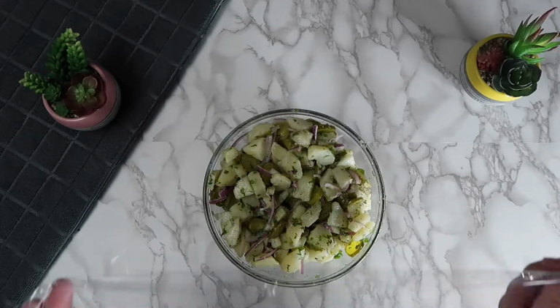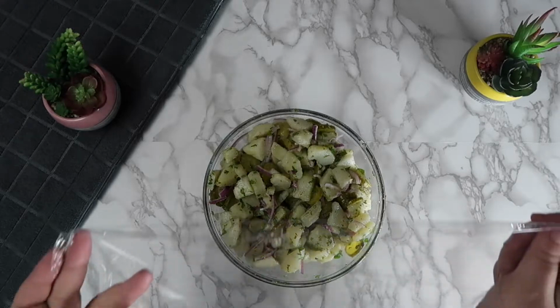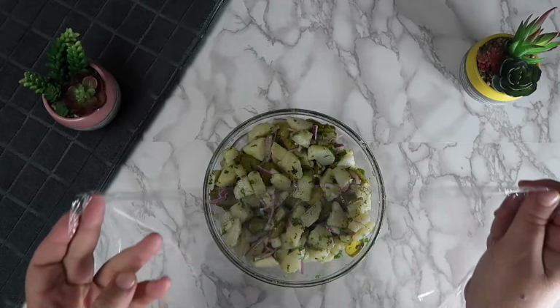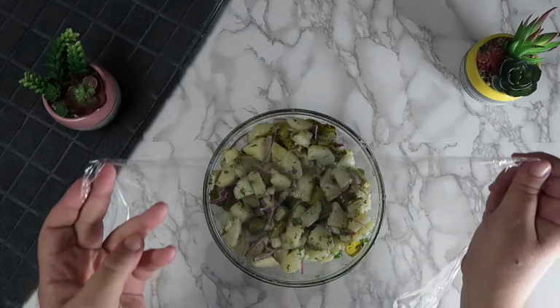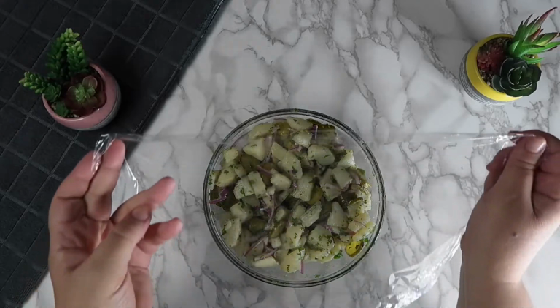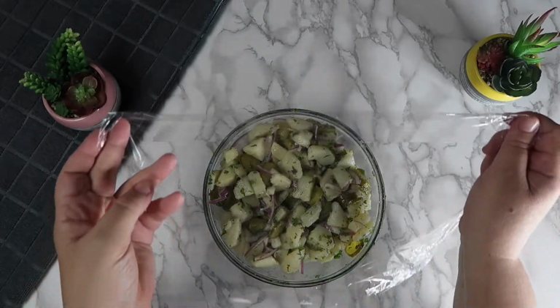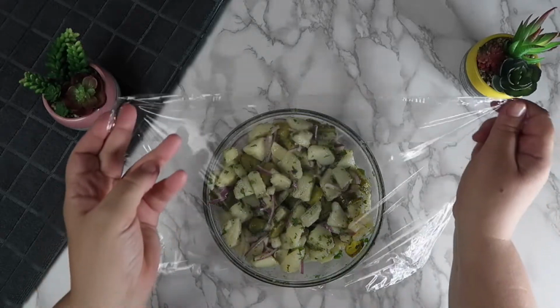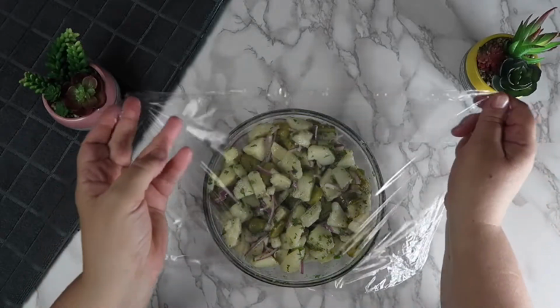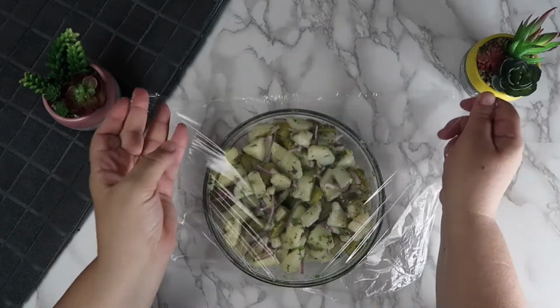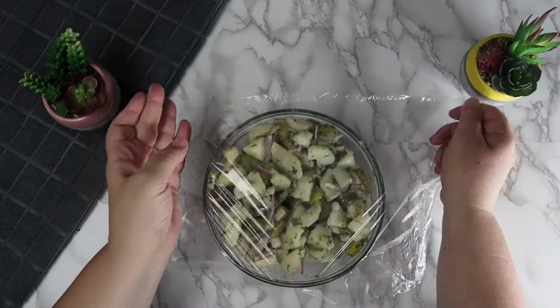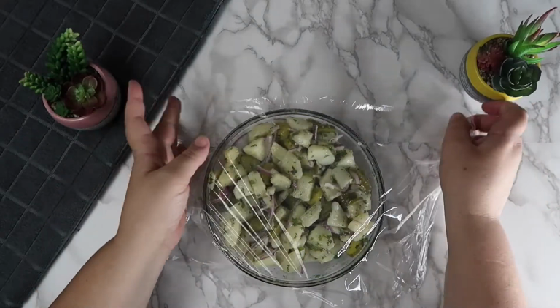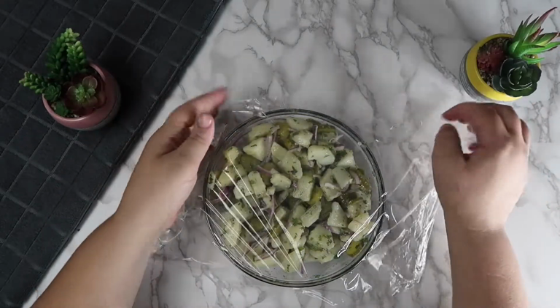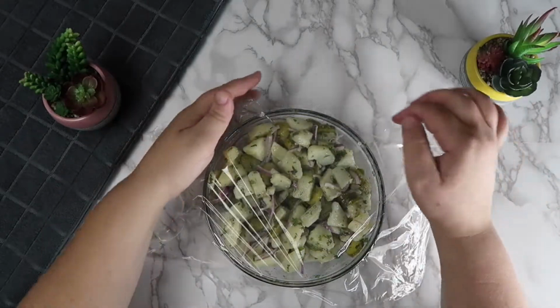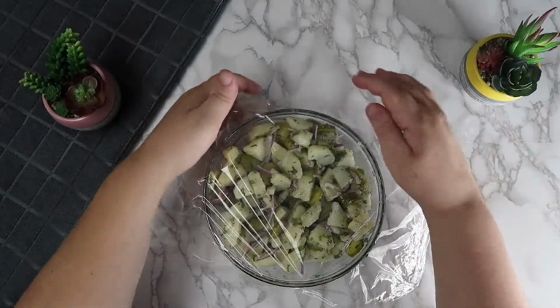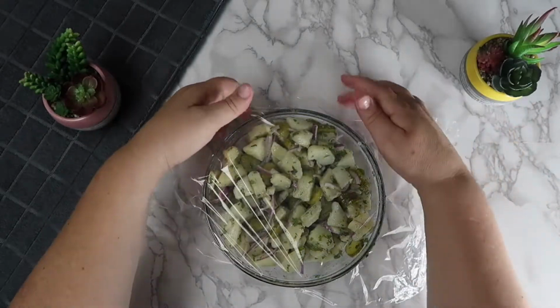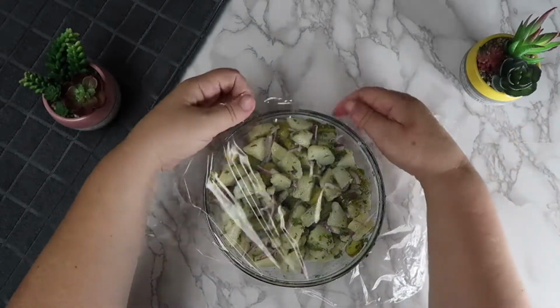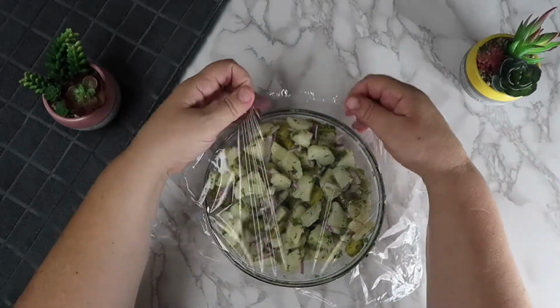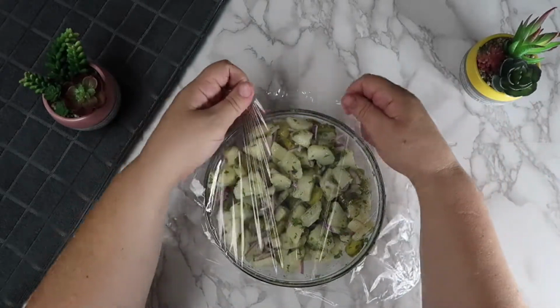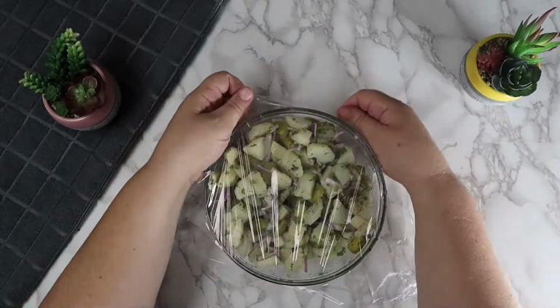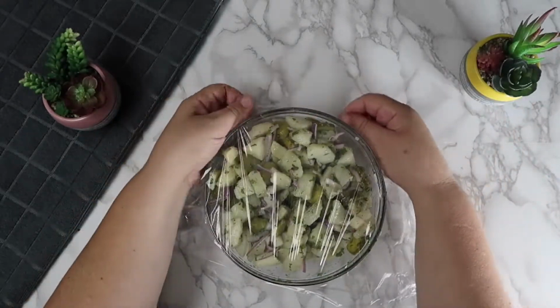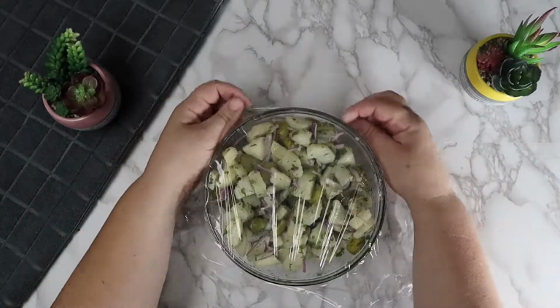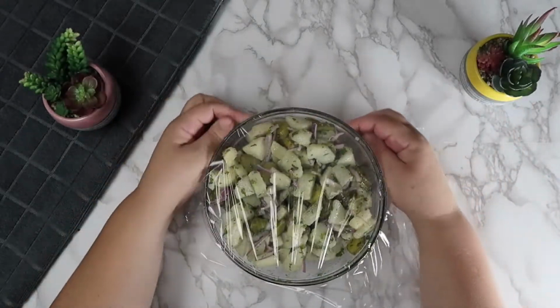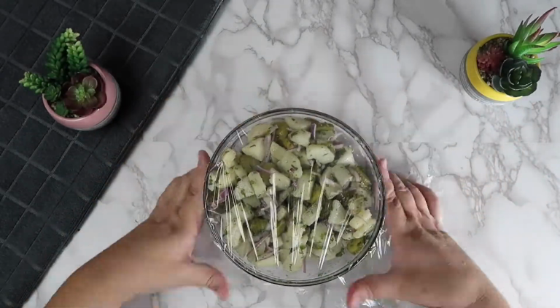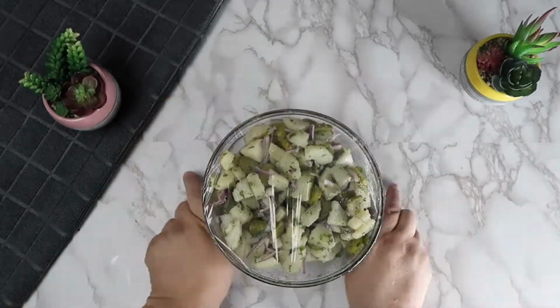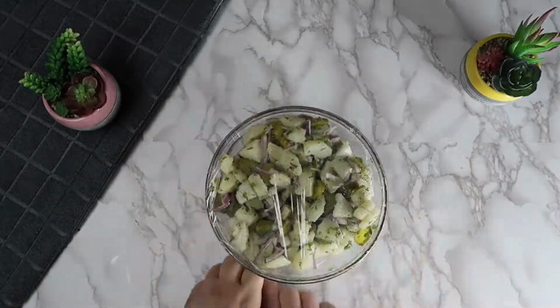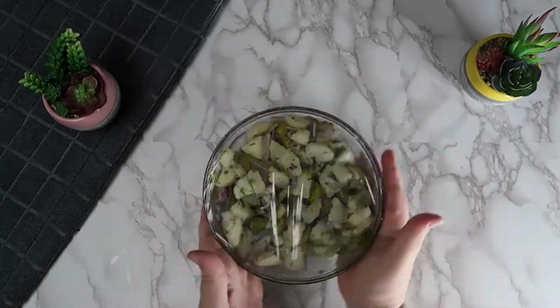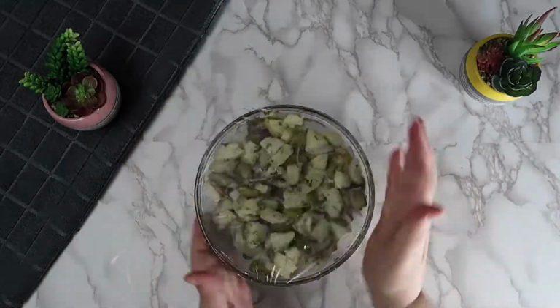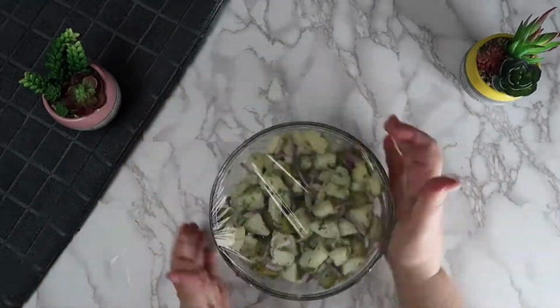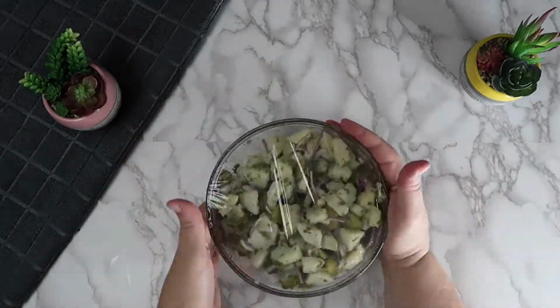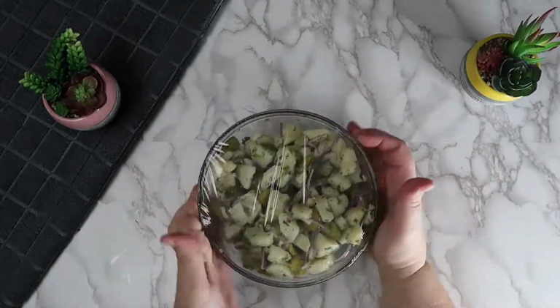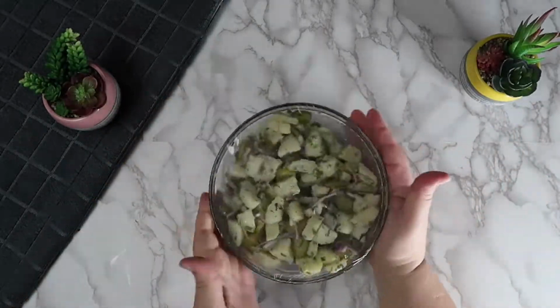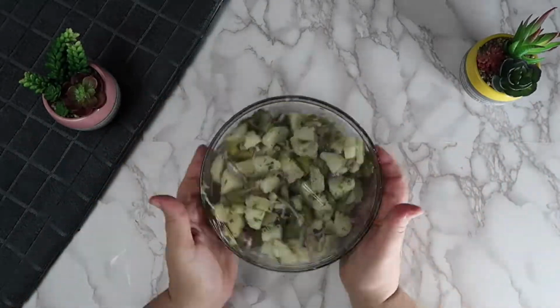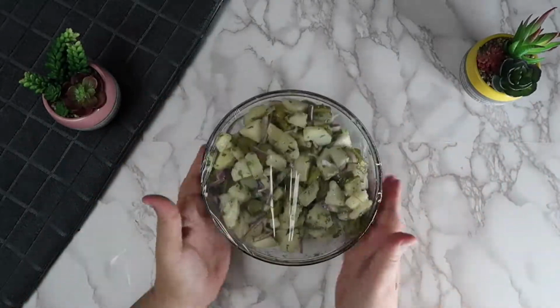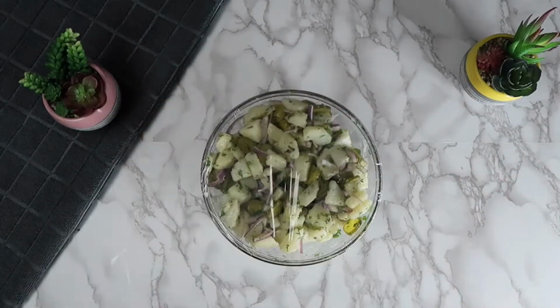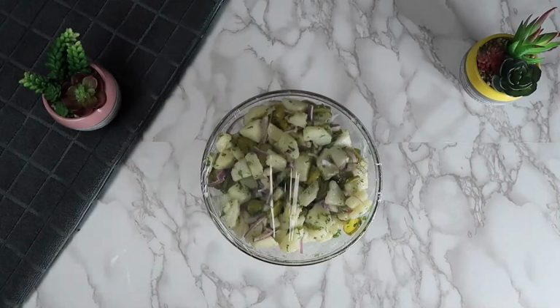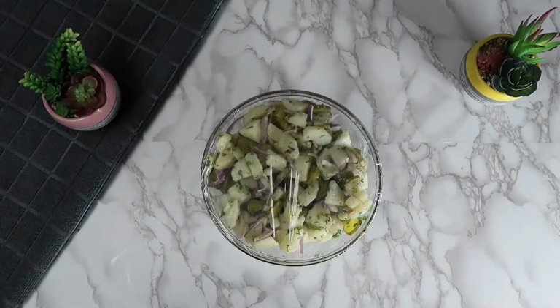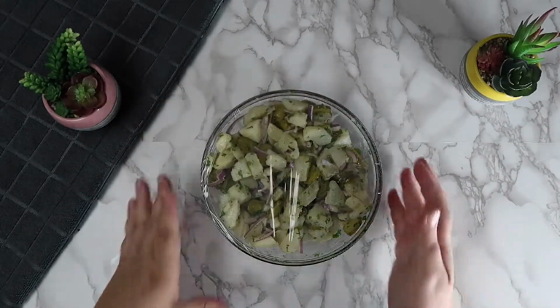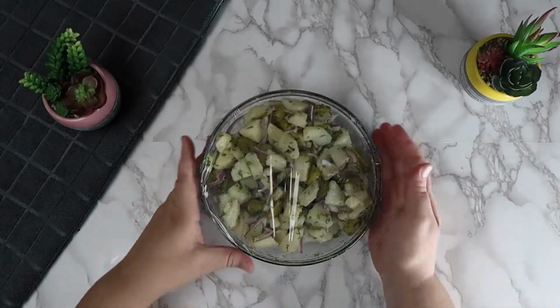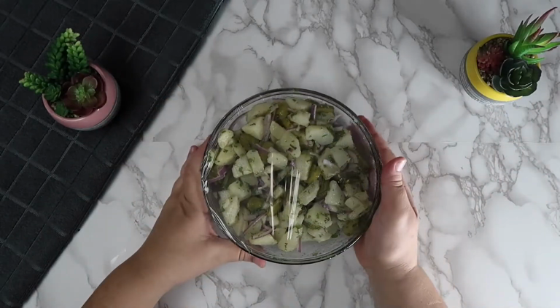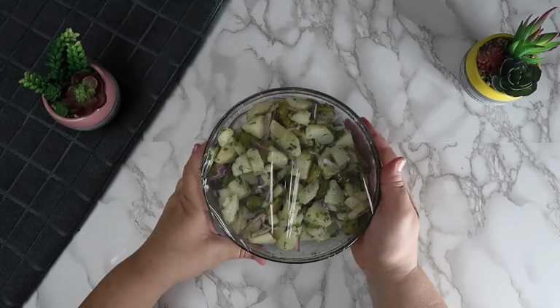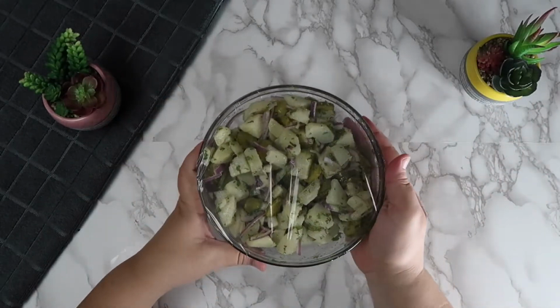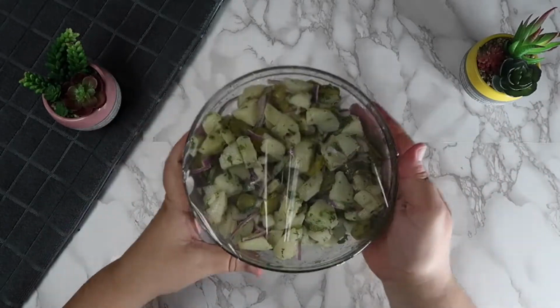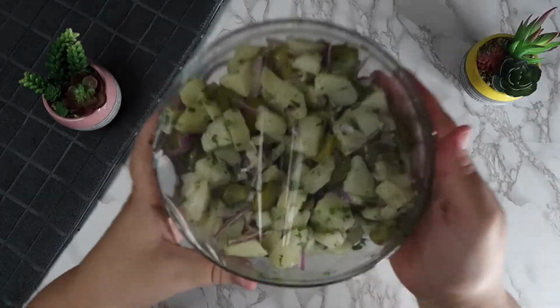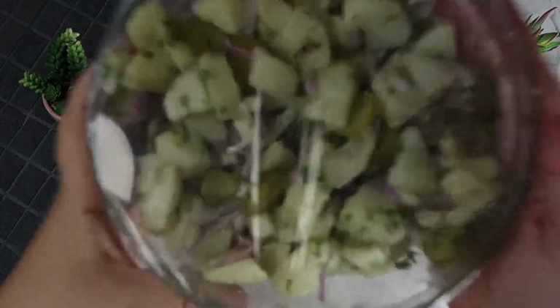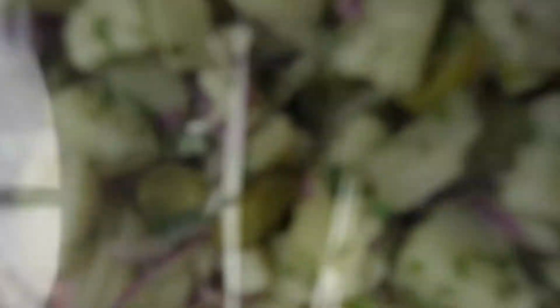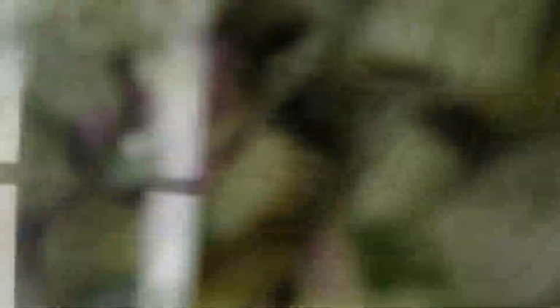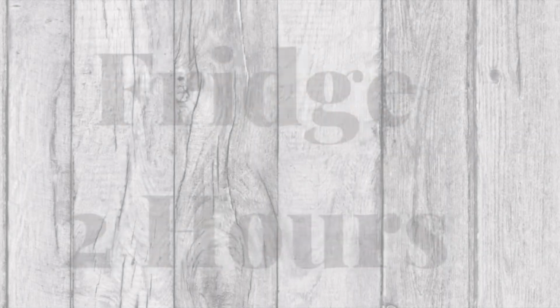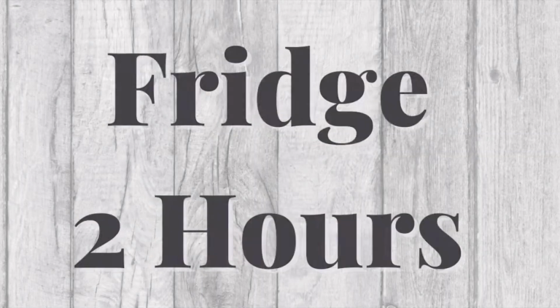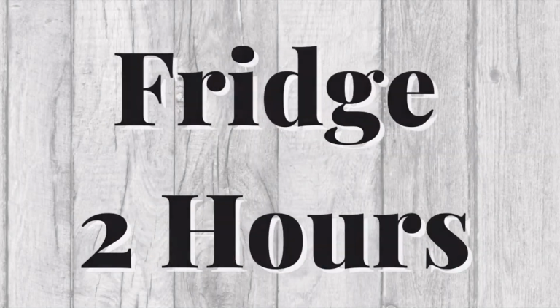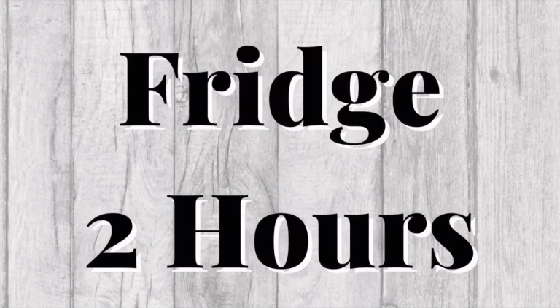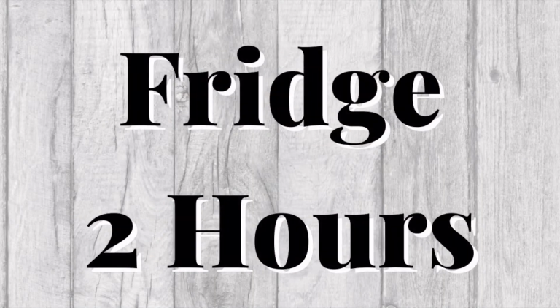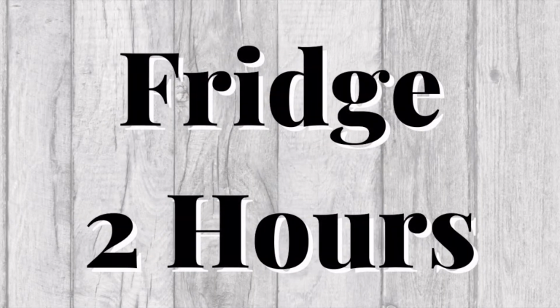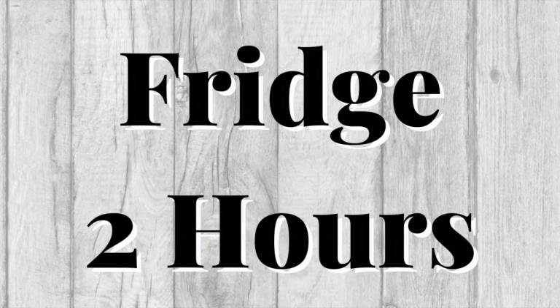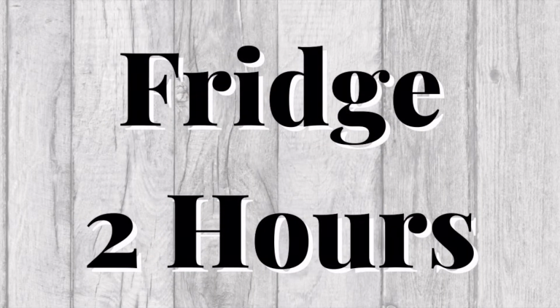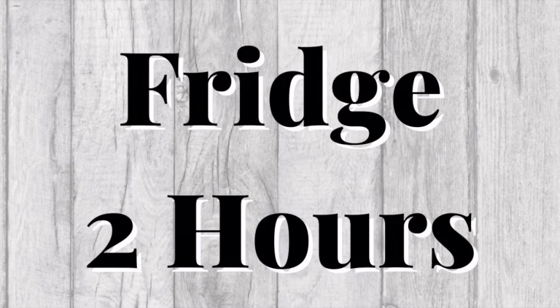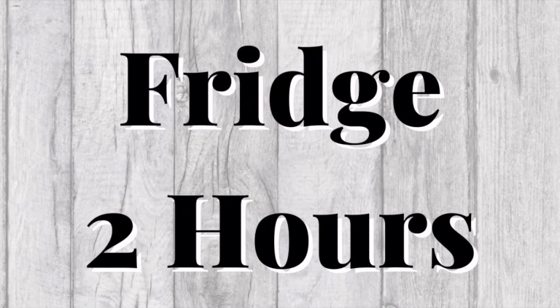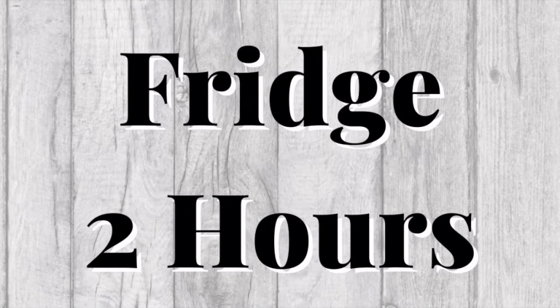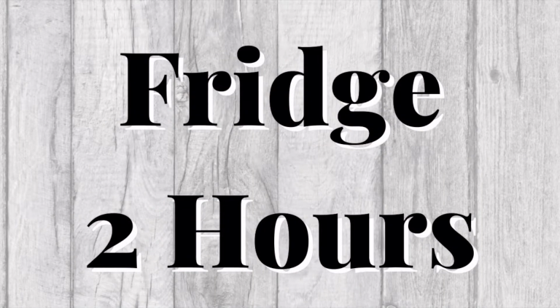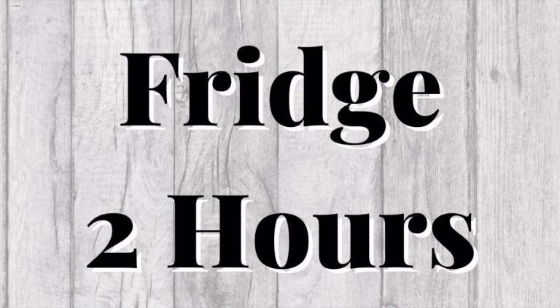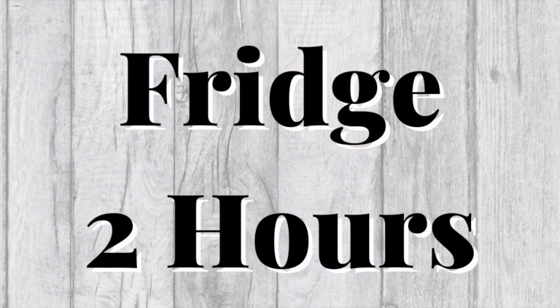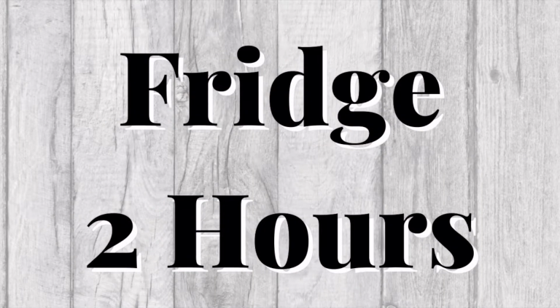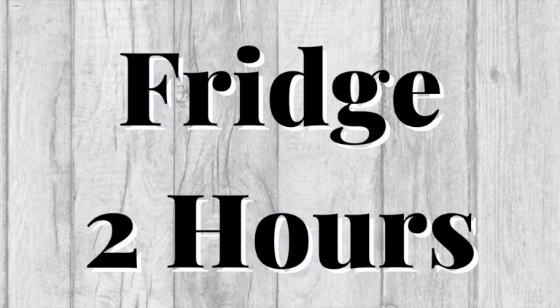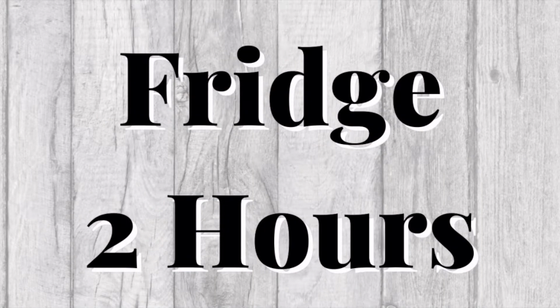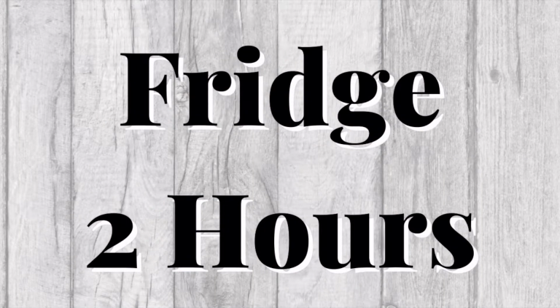Cover with plastic wrap. Place this in the fridge for at least 2 hours.